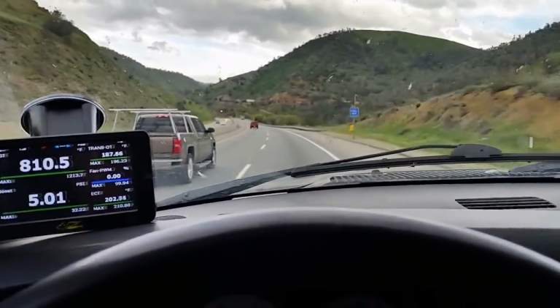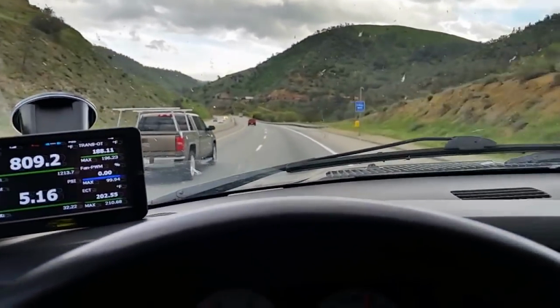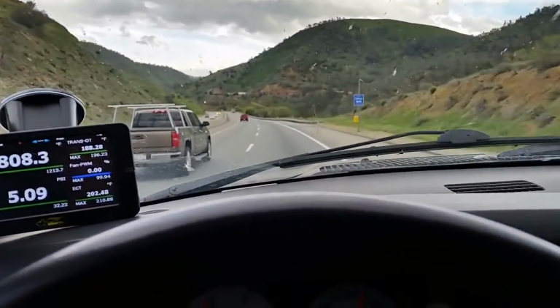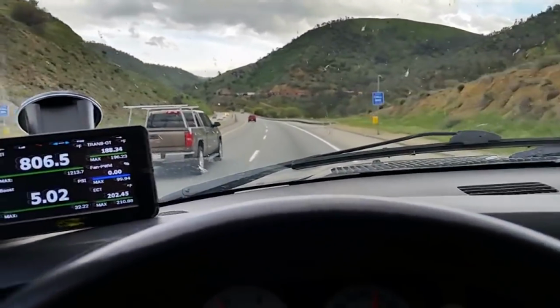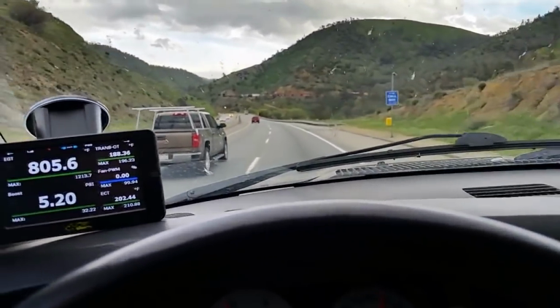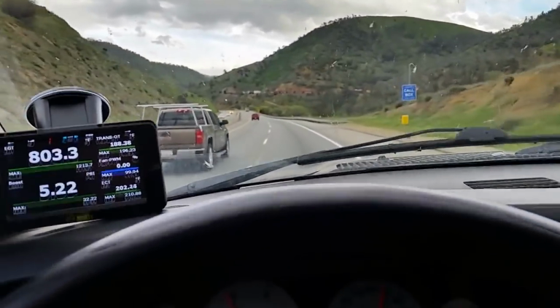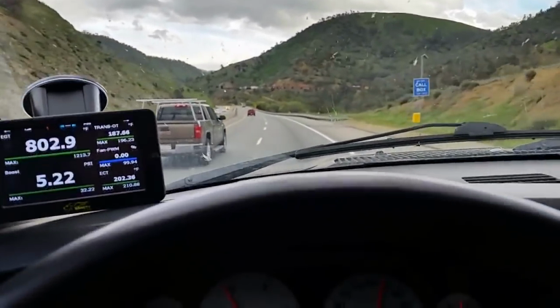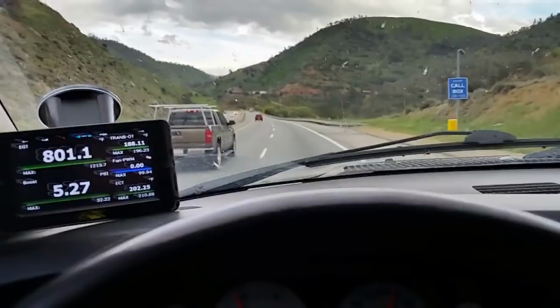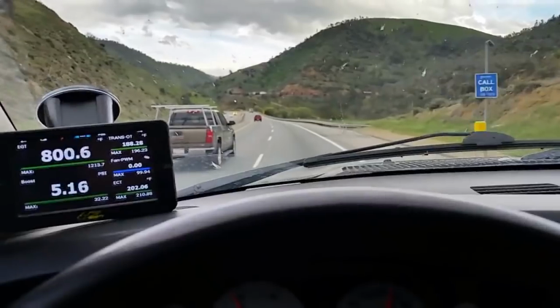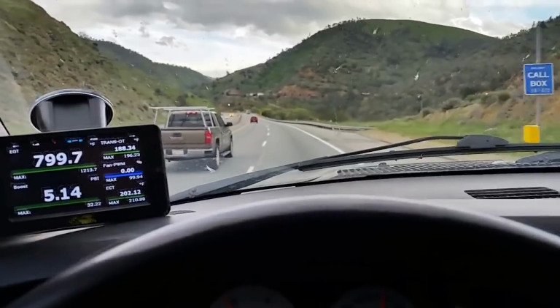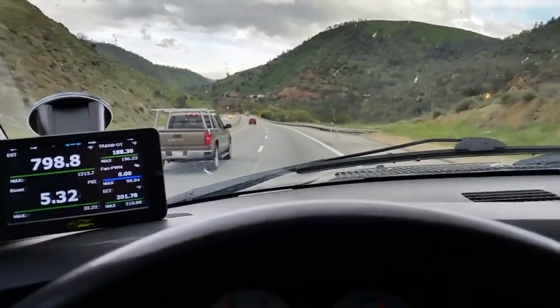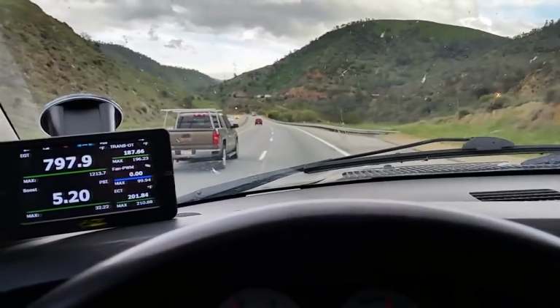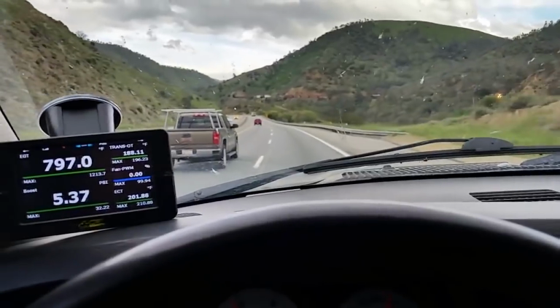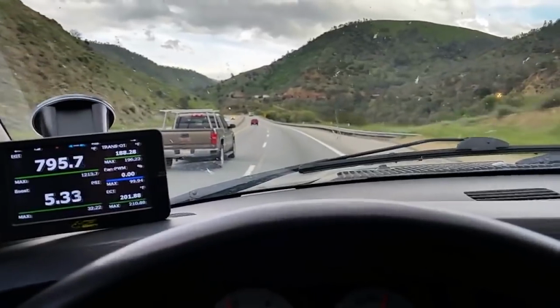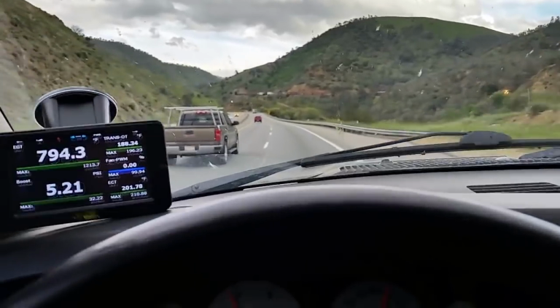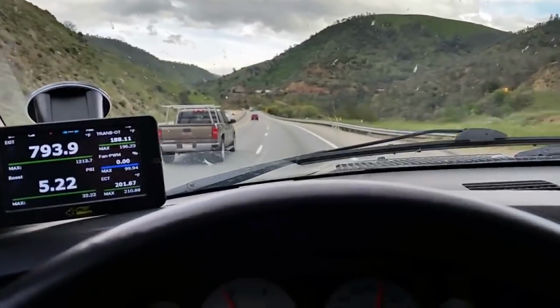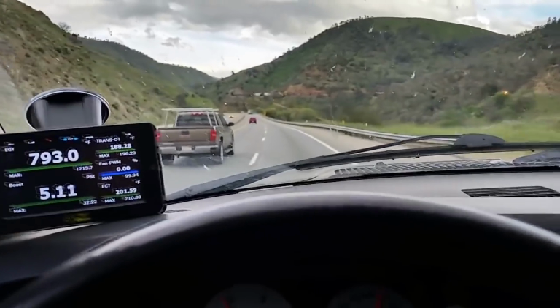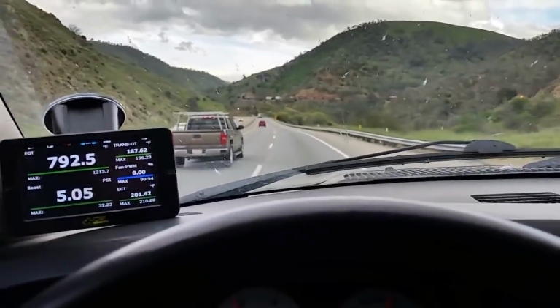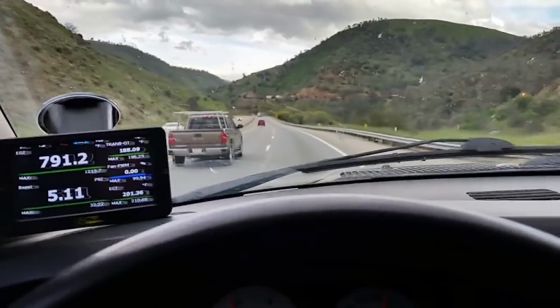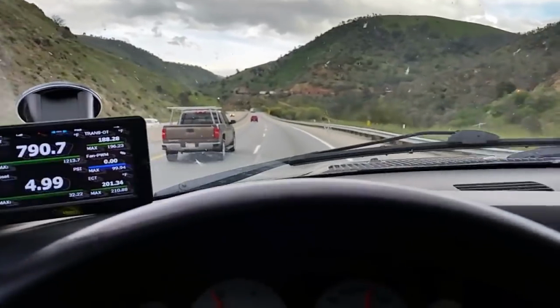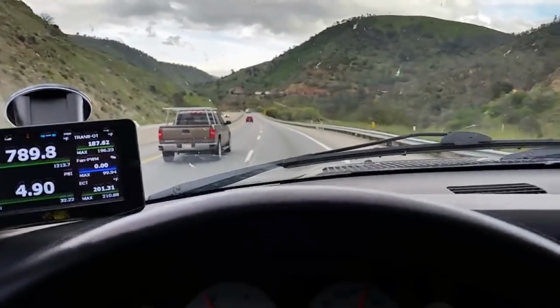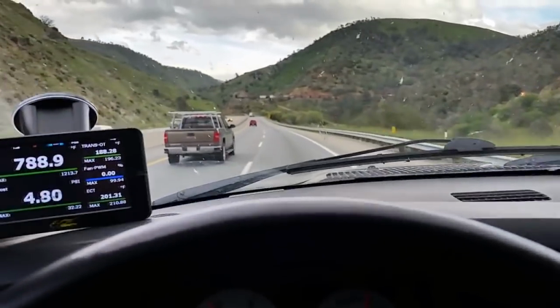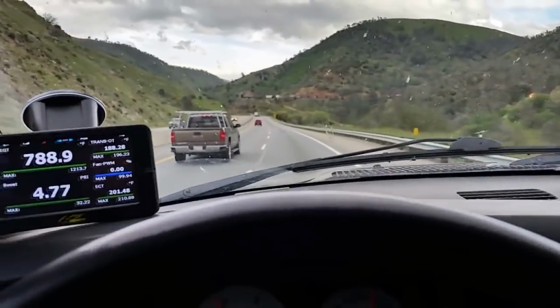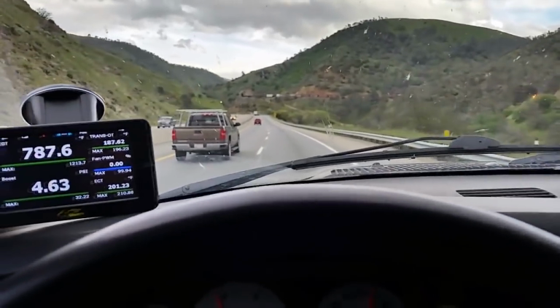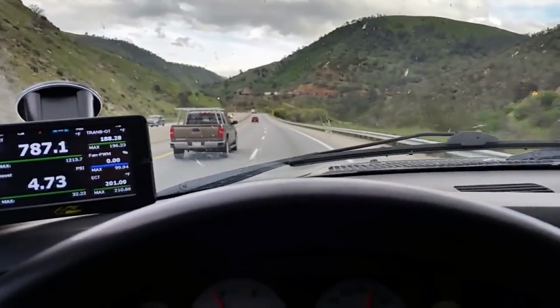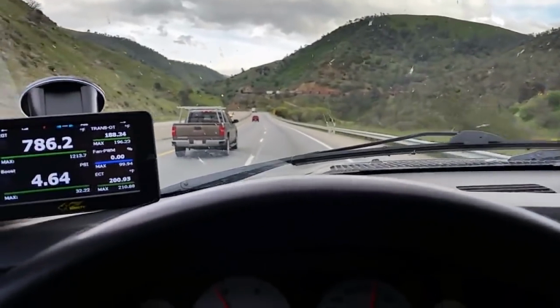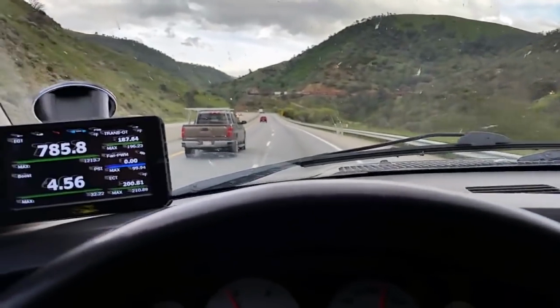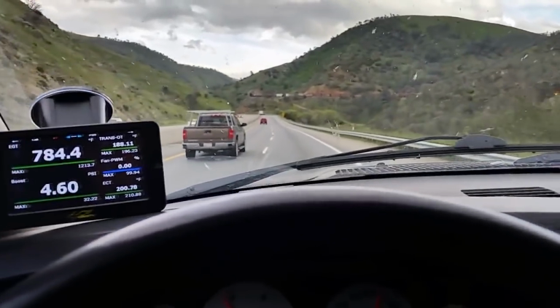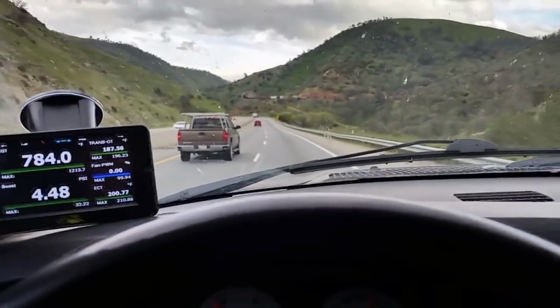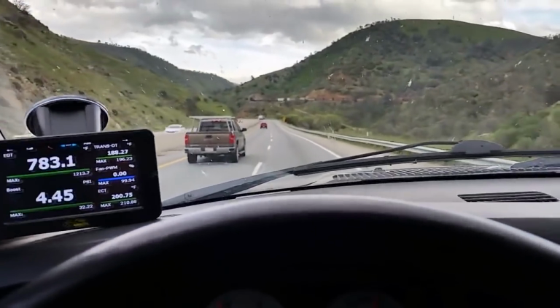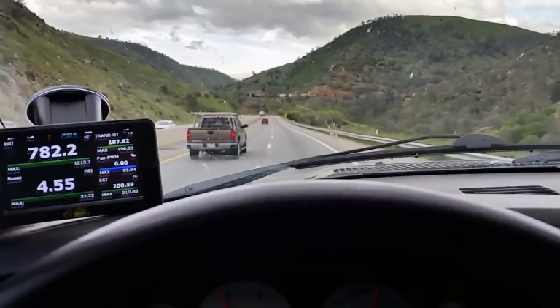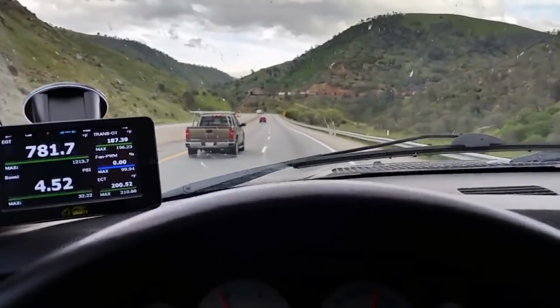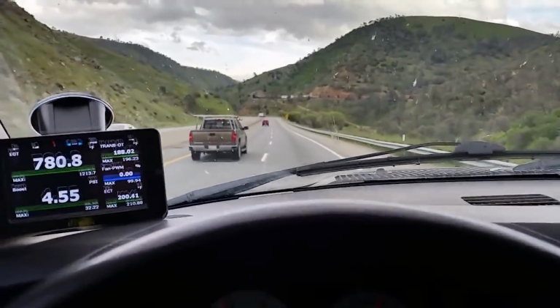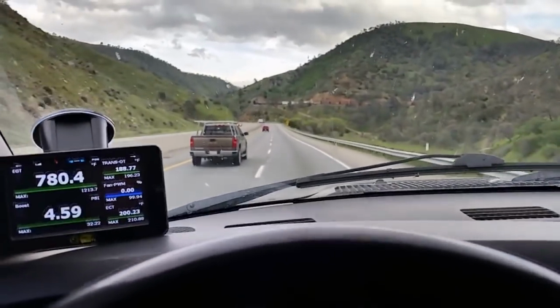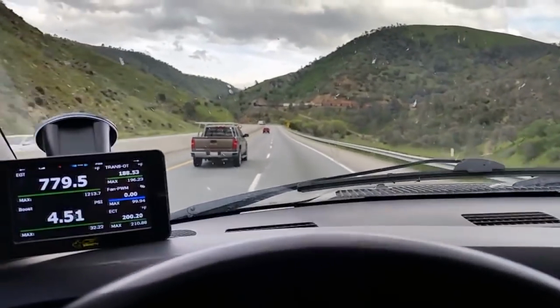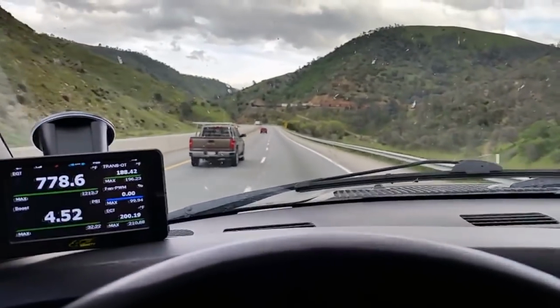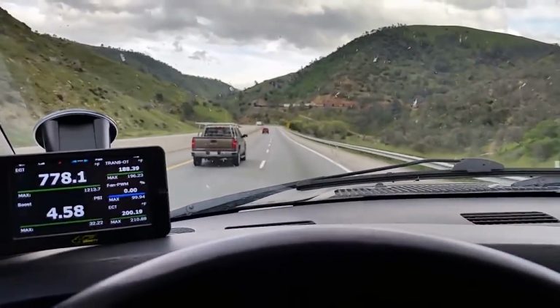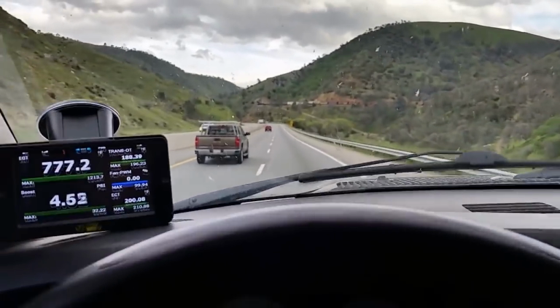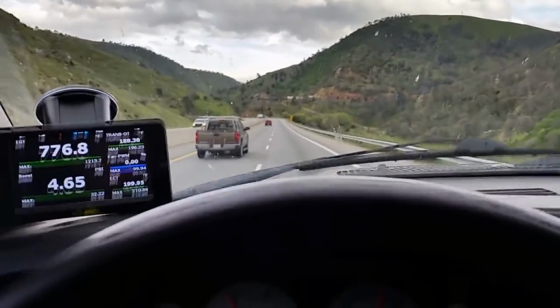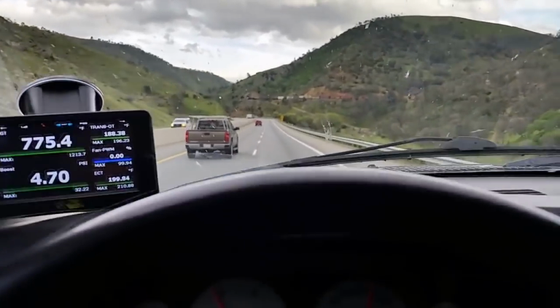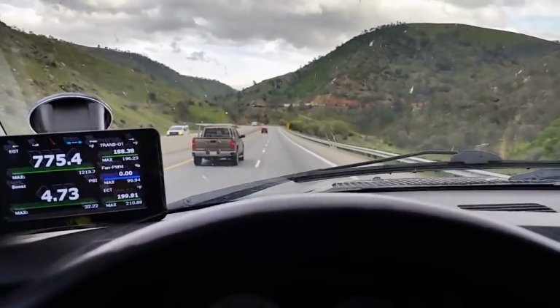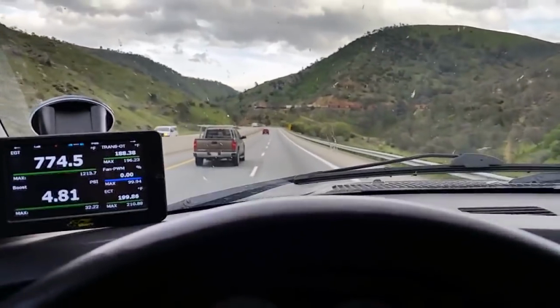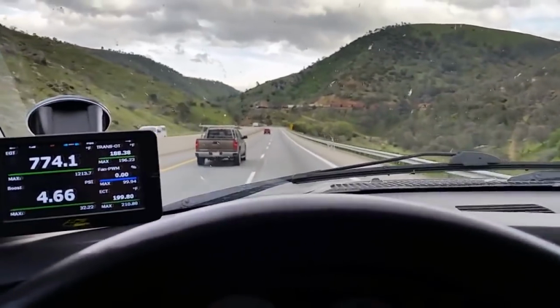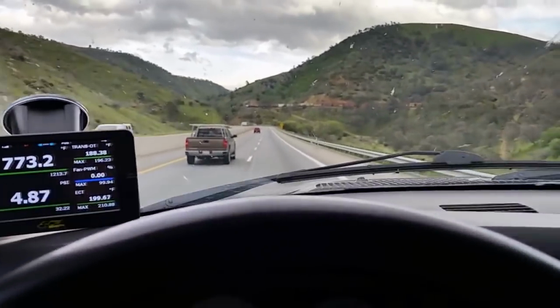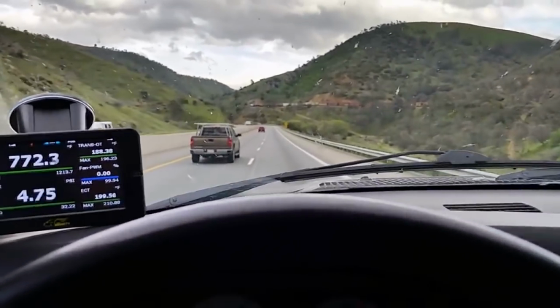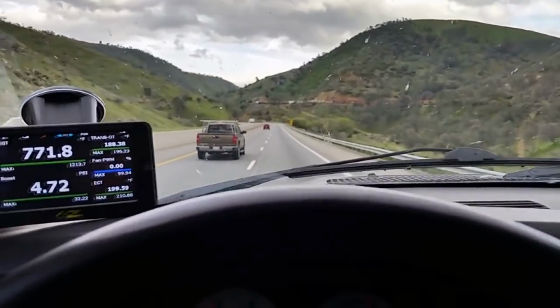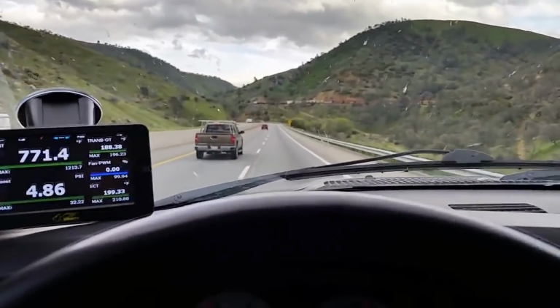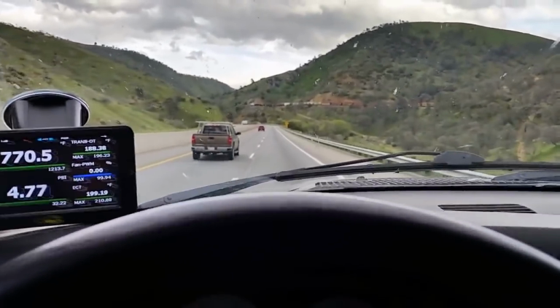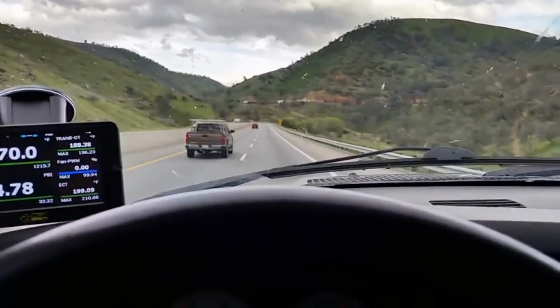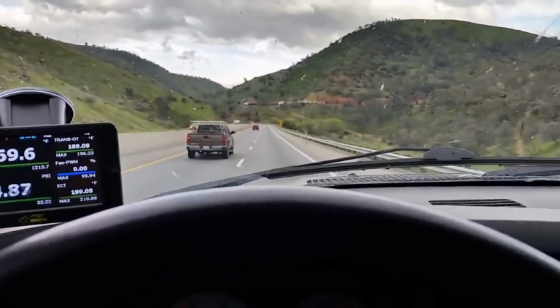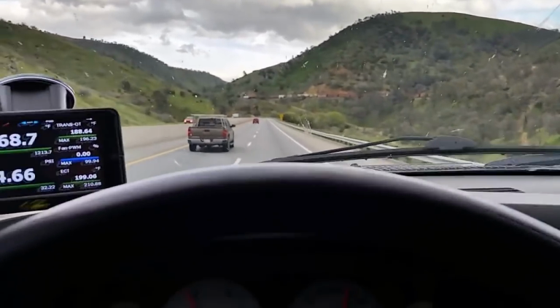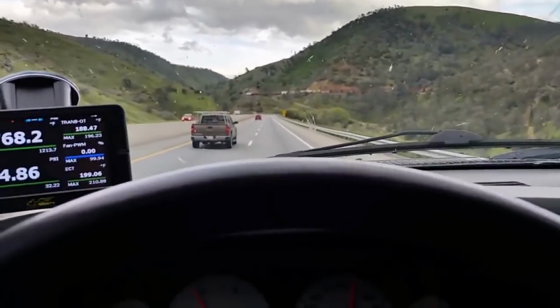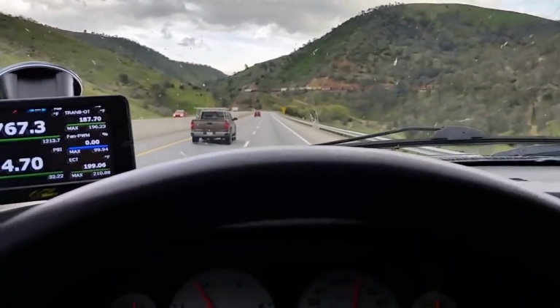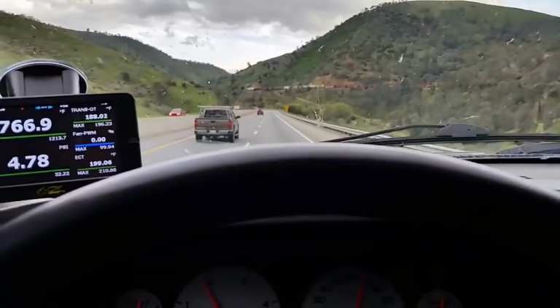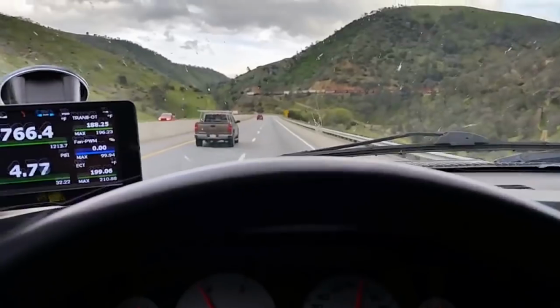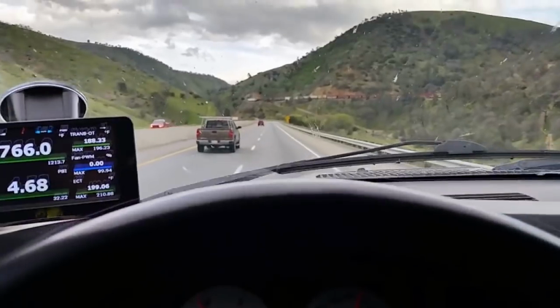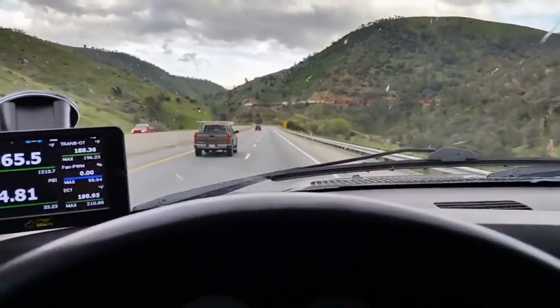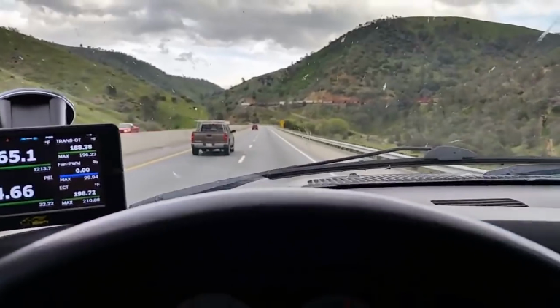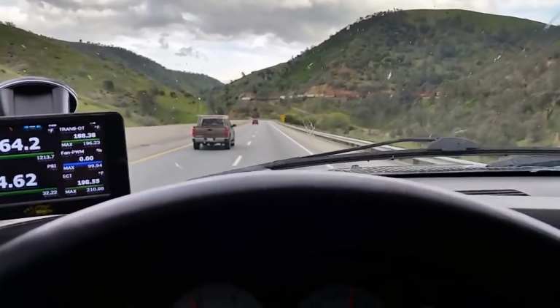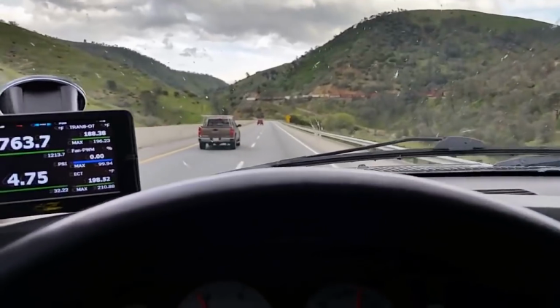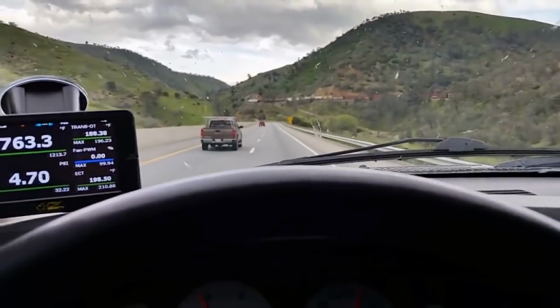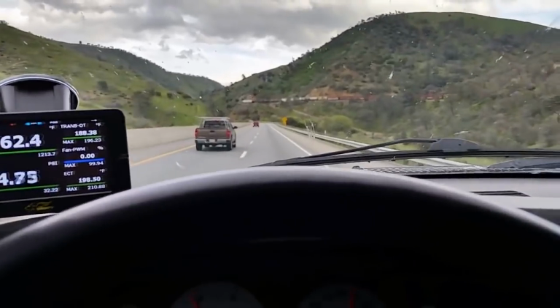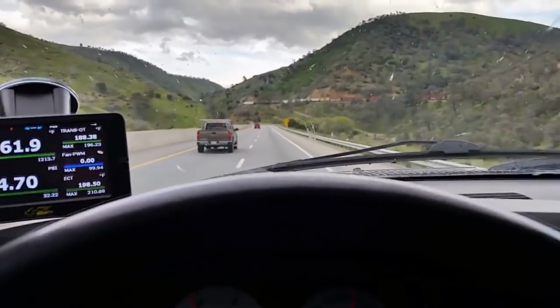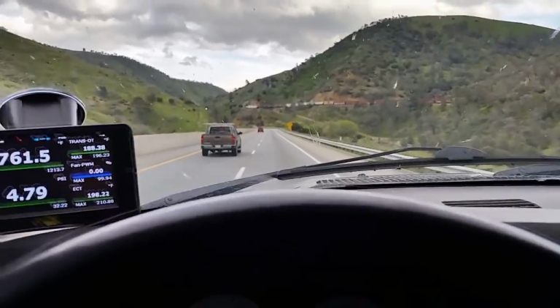Looks like we've got a freight train coming down the mountain there. I saw another one headed up, so they're going to pass each other in a couple of minutes.